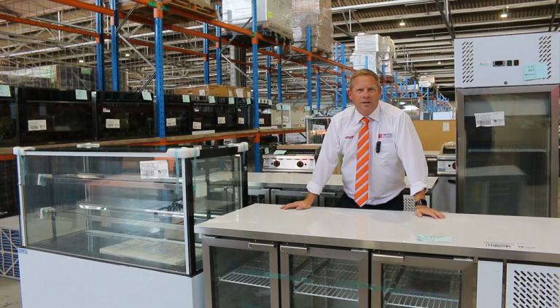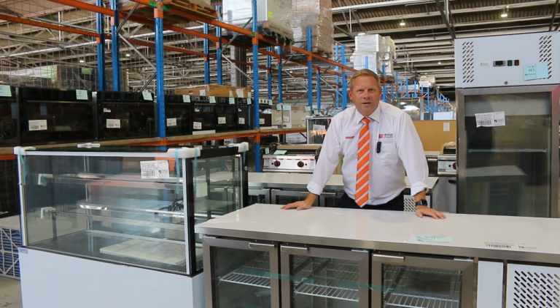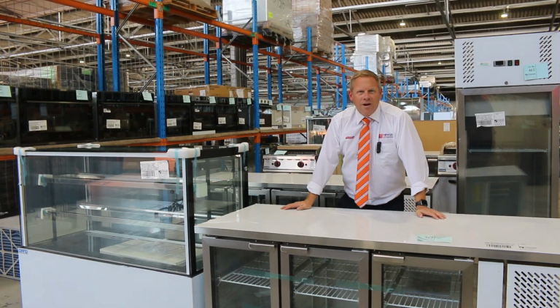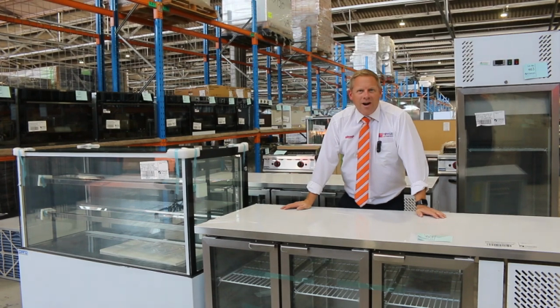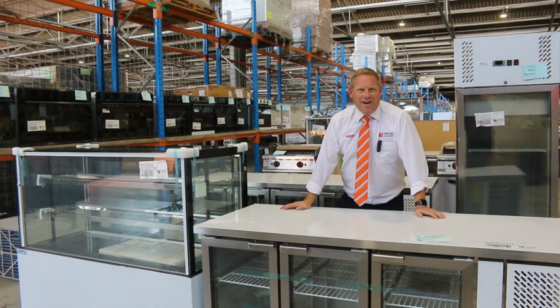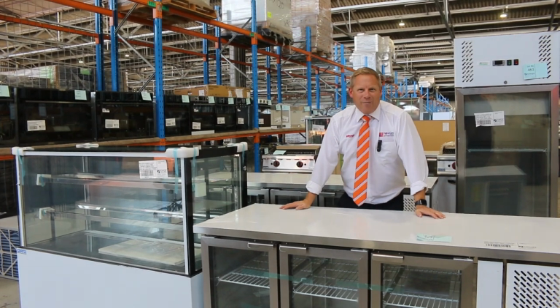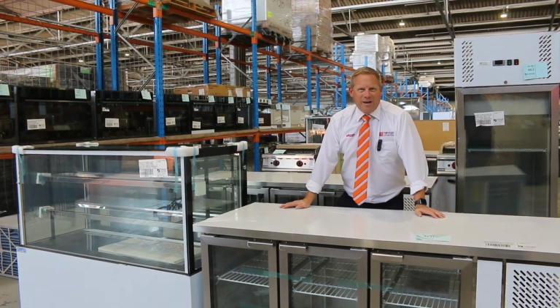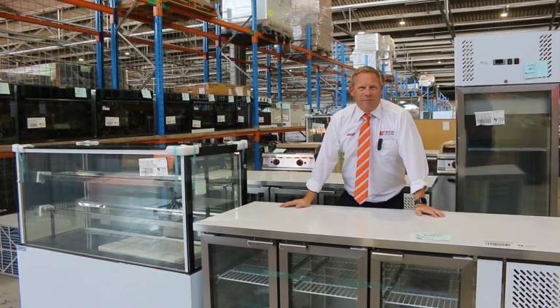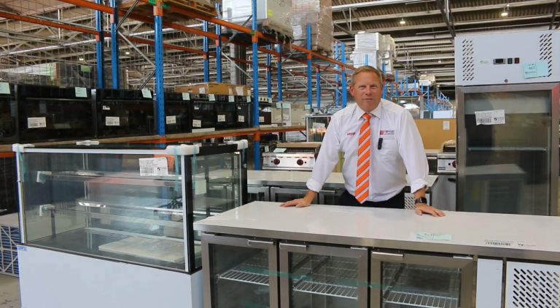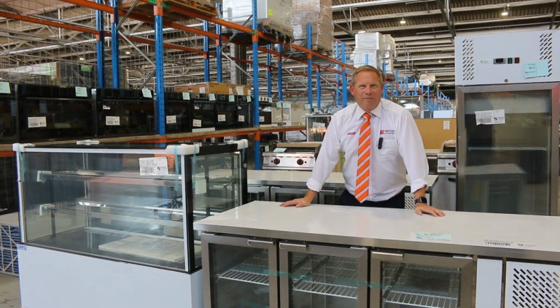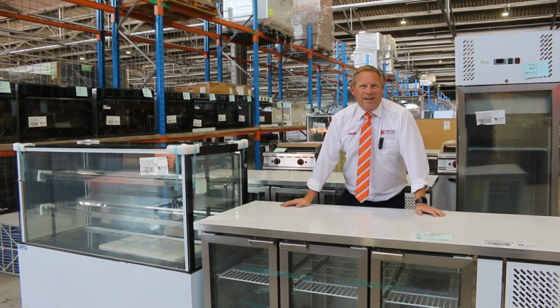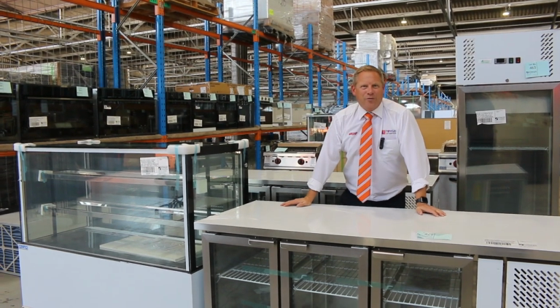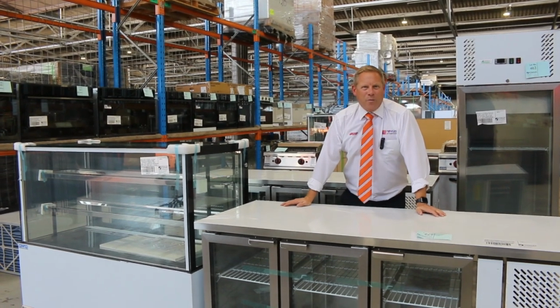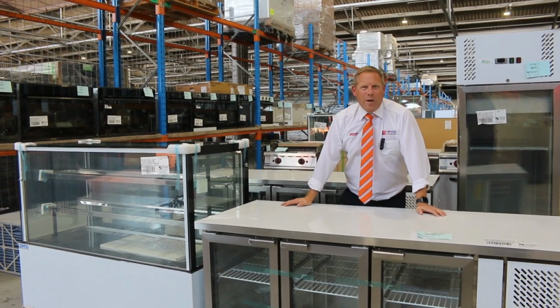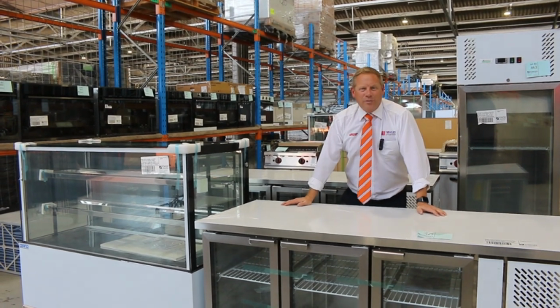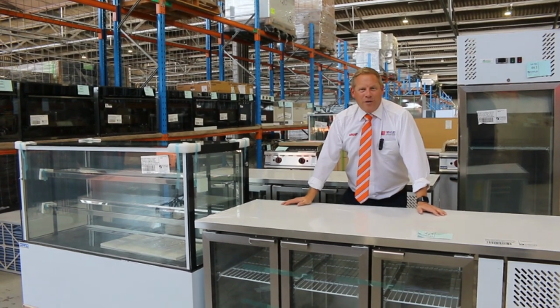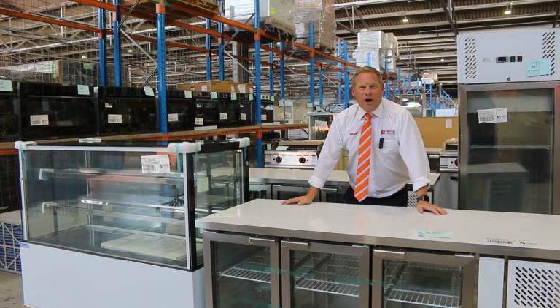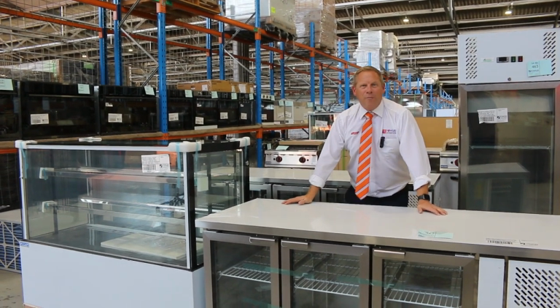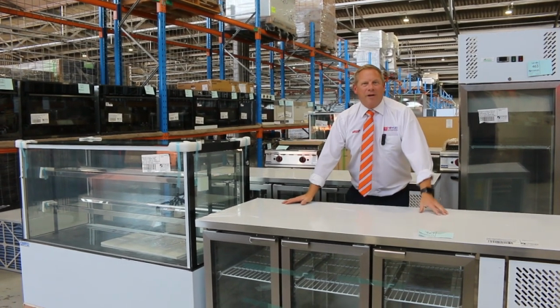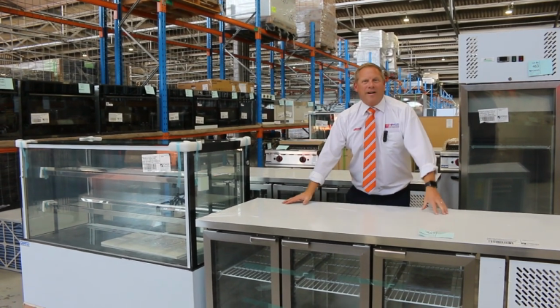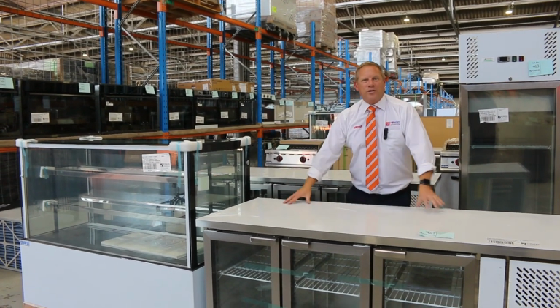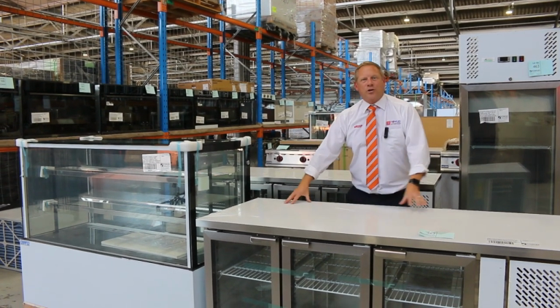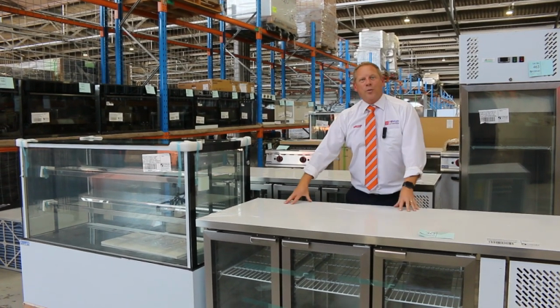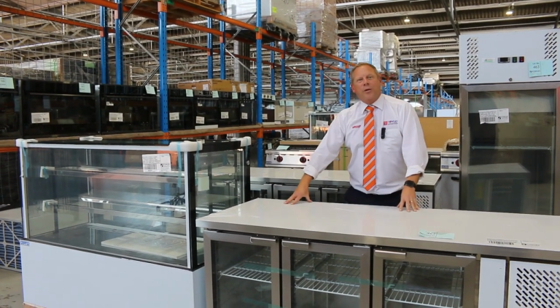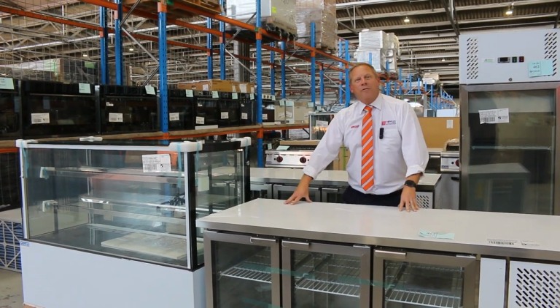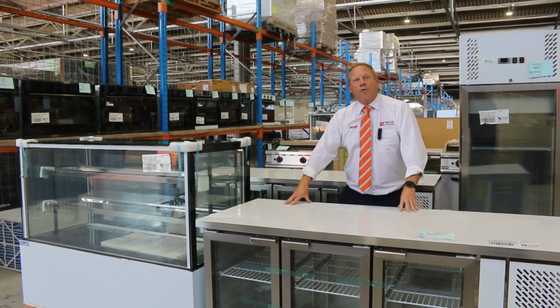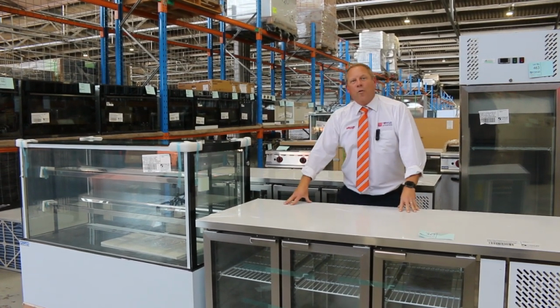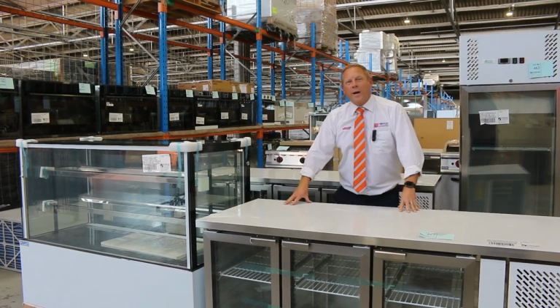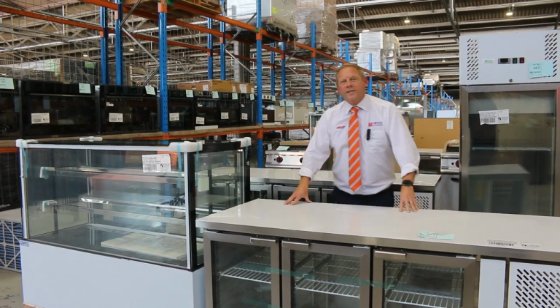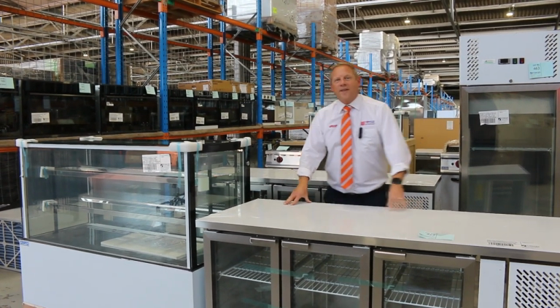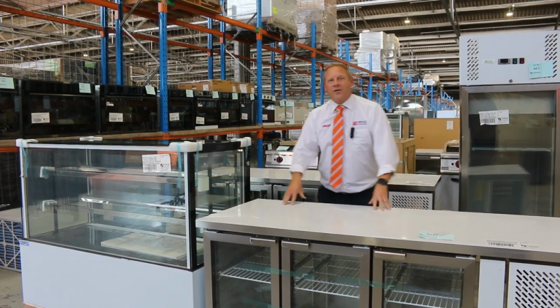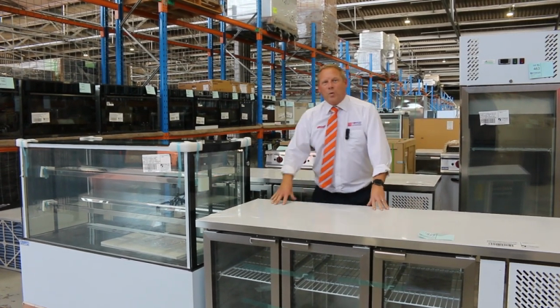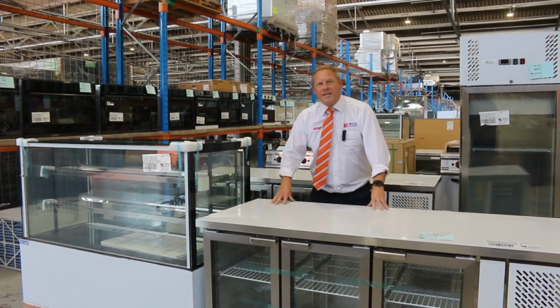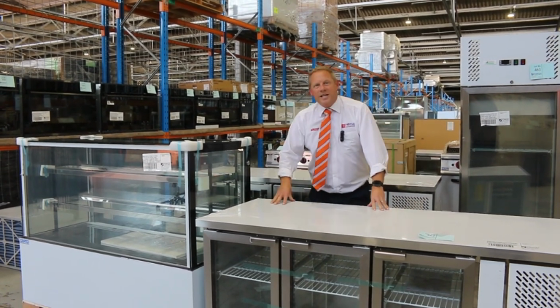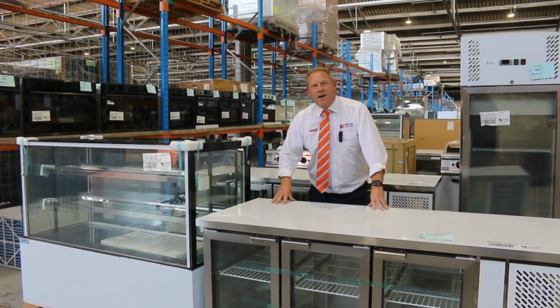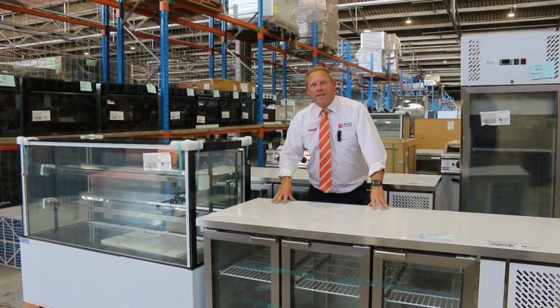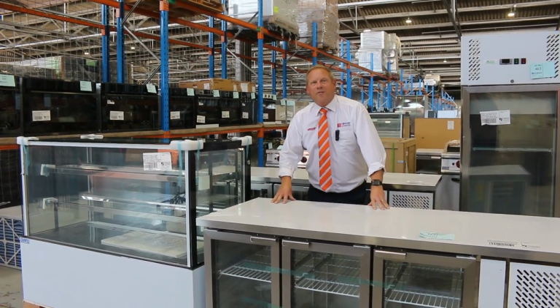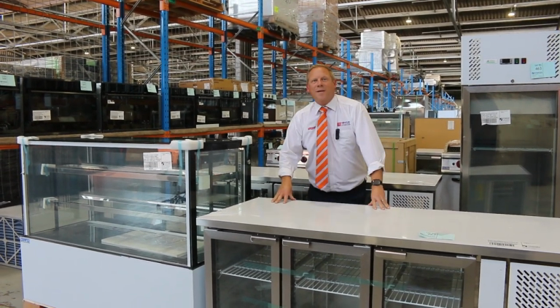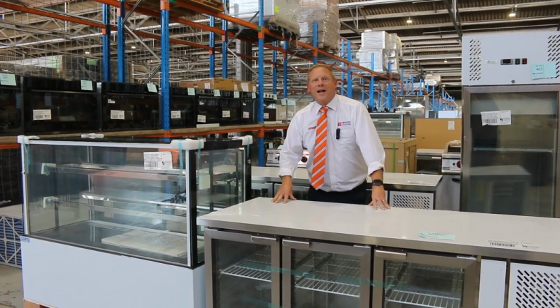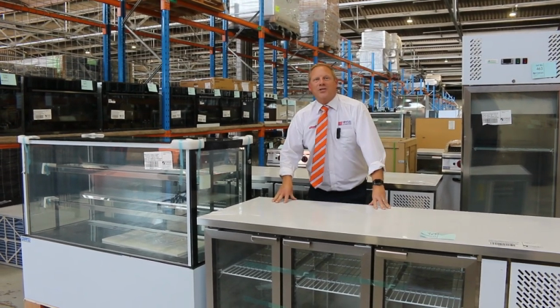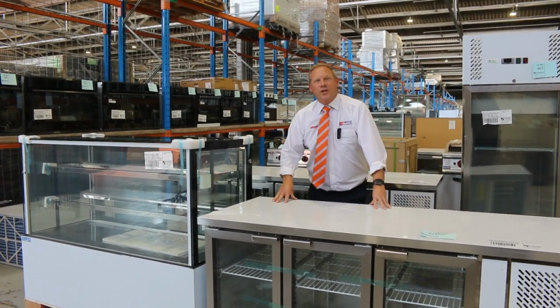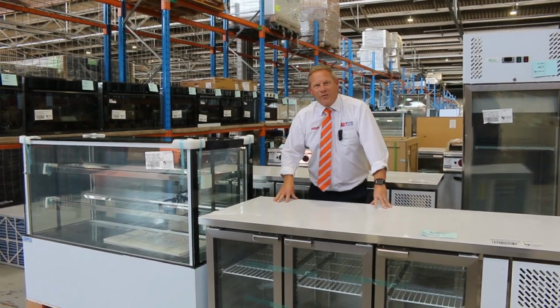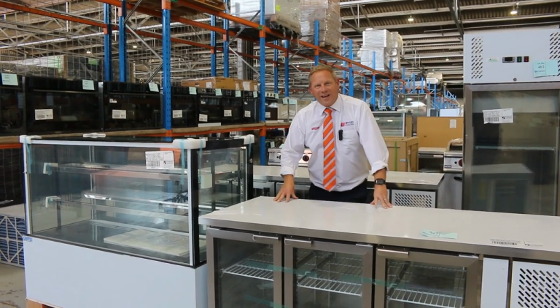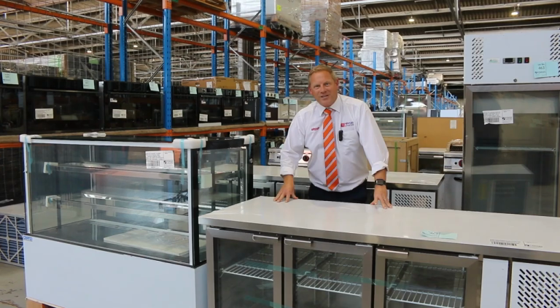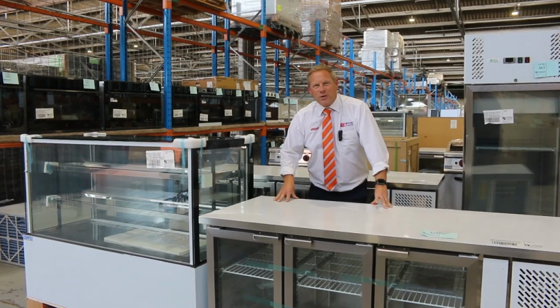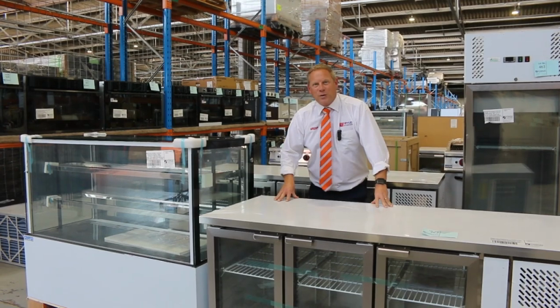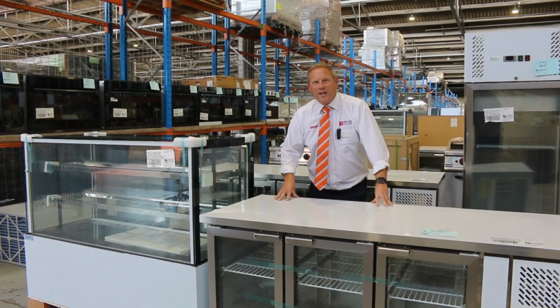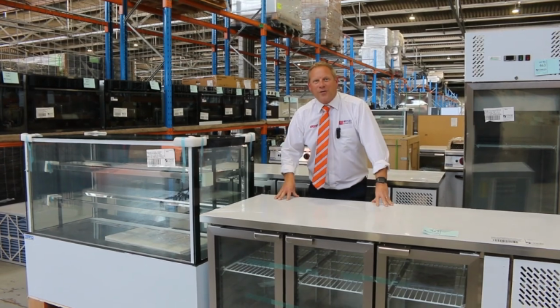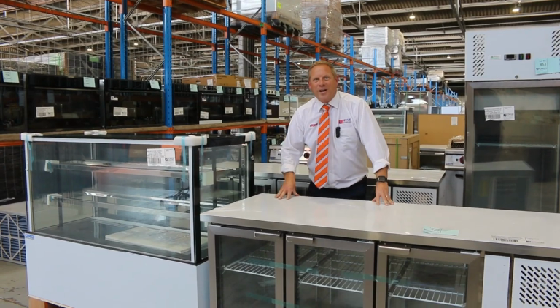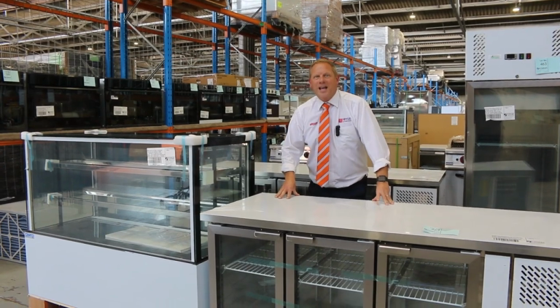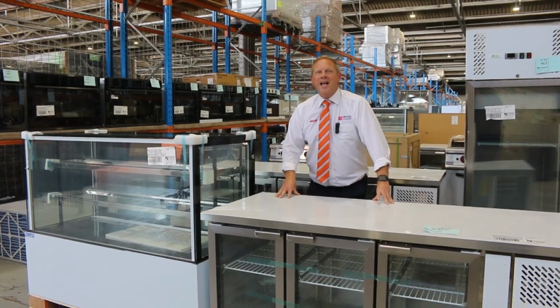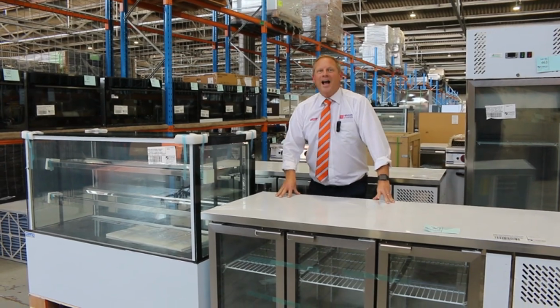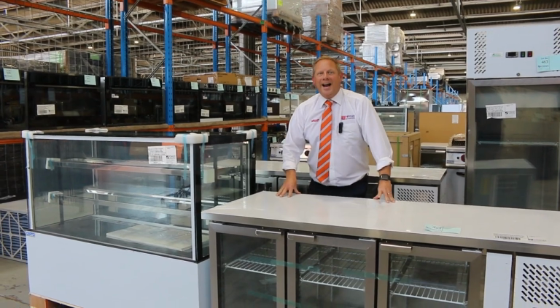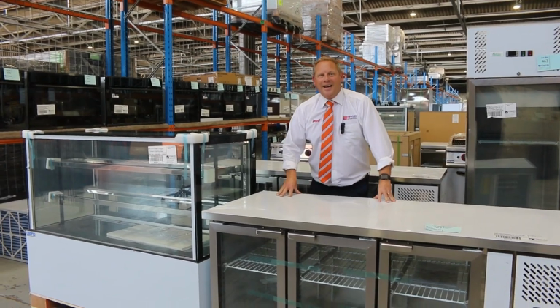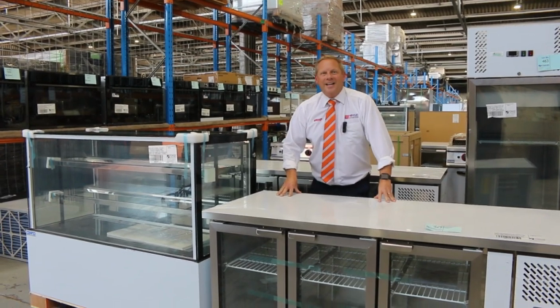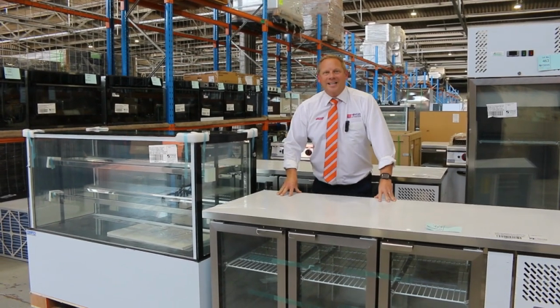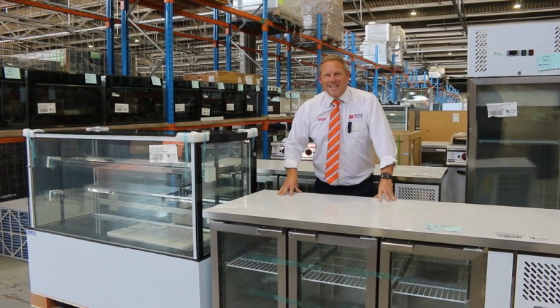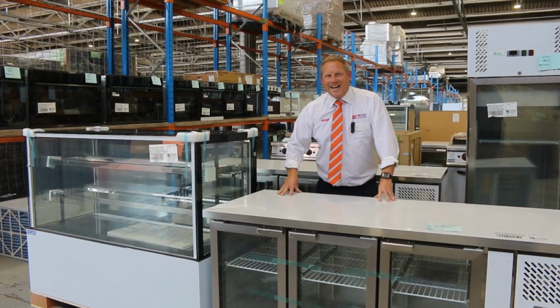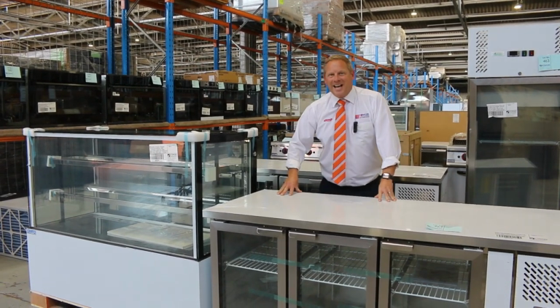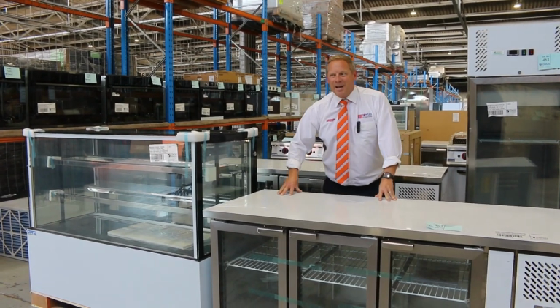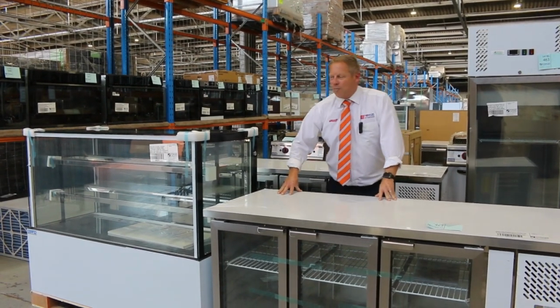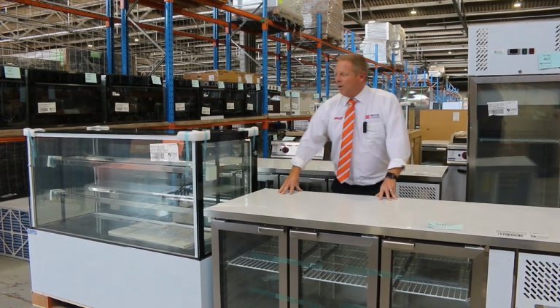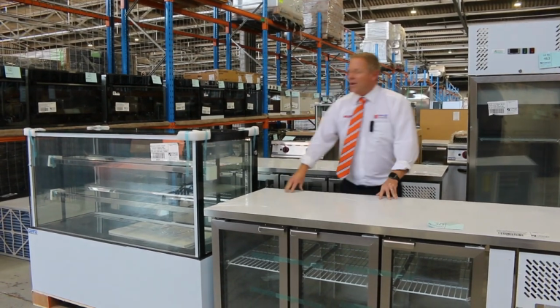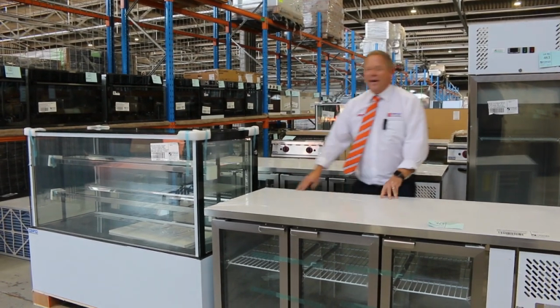Hi, I'm Liam from Fowles and welcome to the Home Renovators Auction Preview for Wednesday the 29th of March 2023 at 10am.